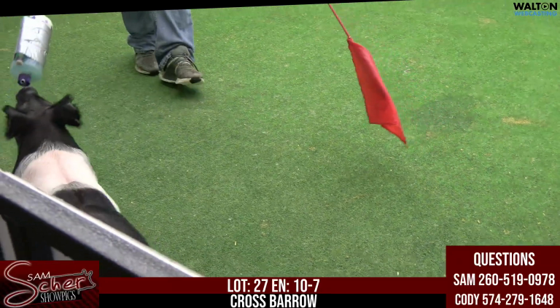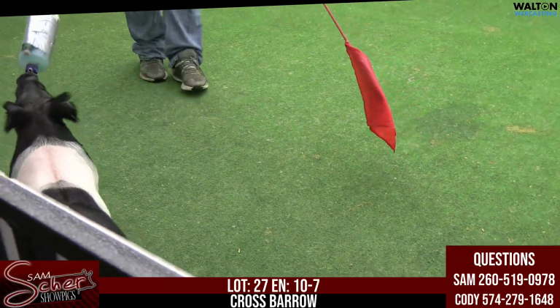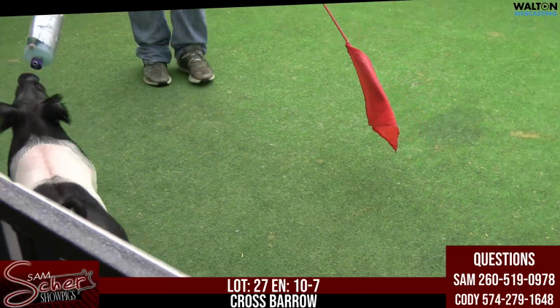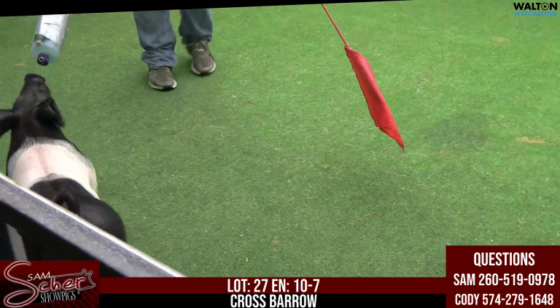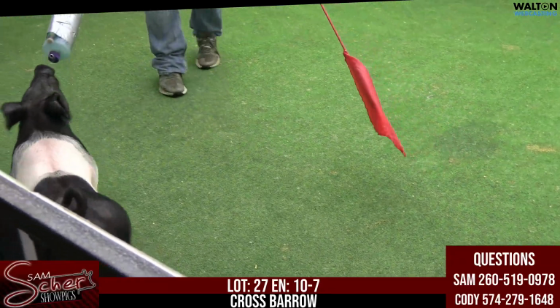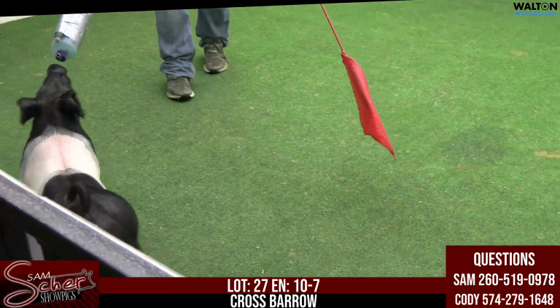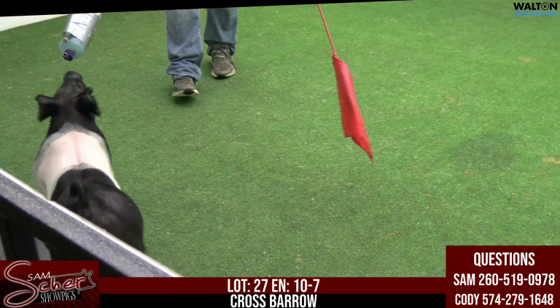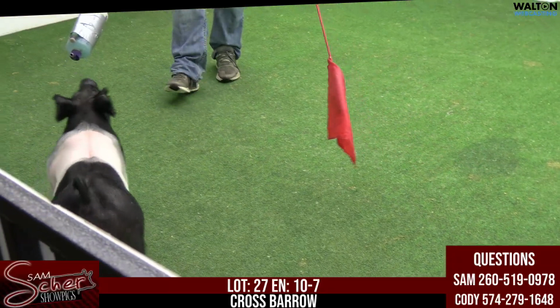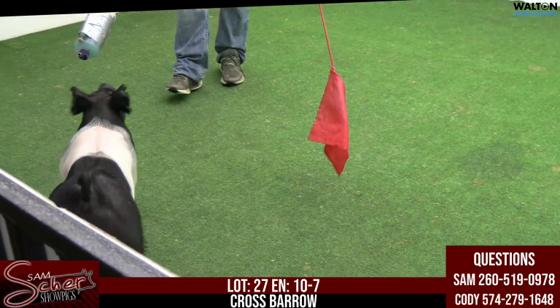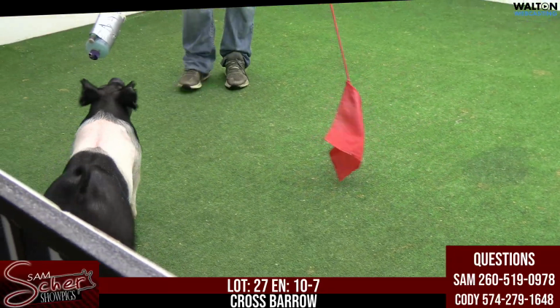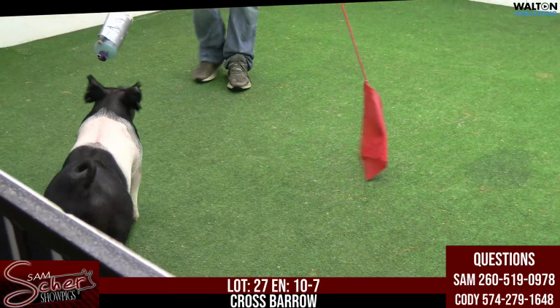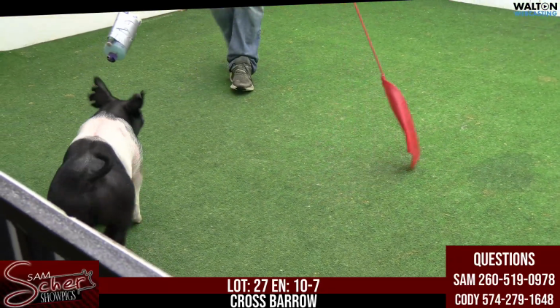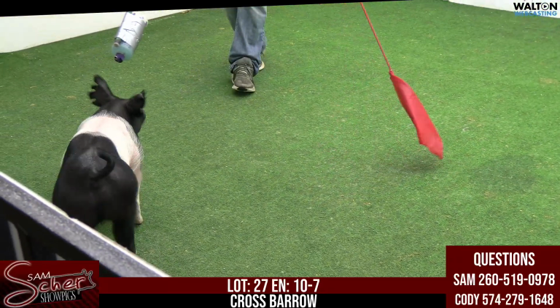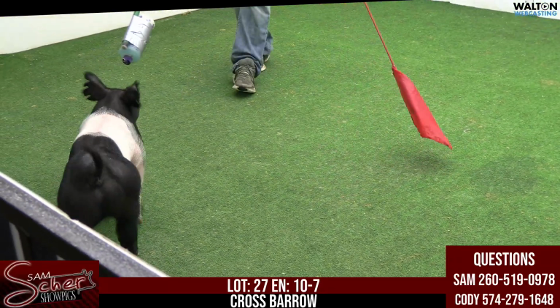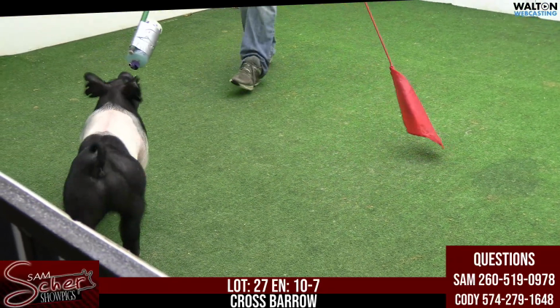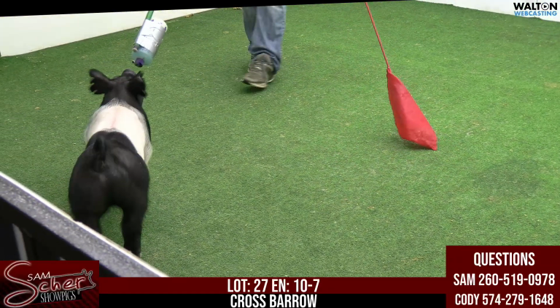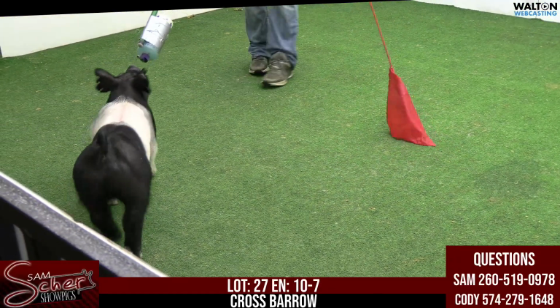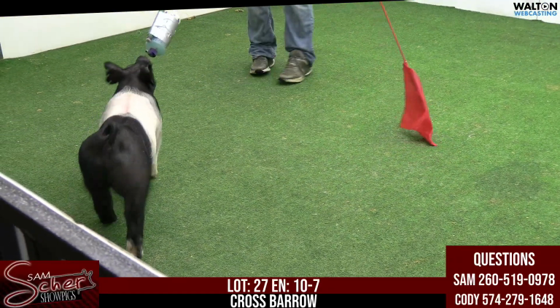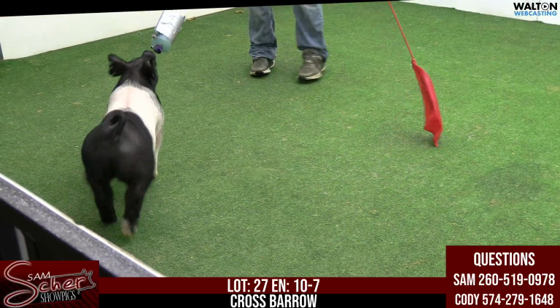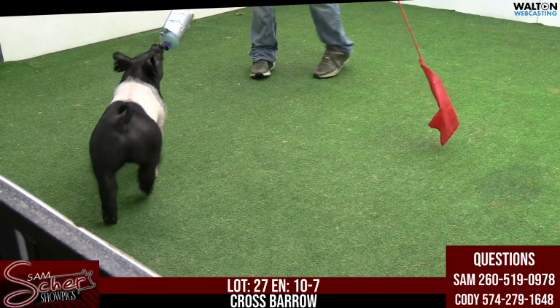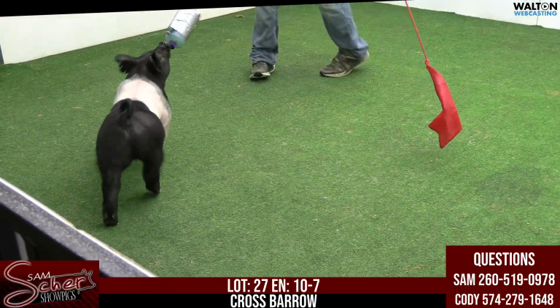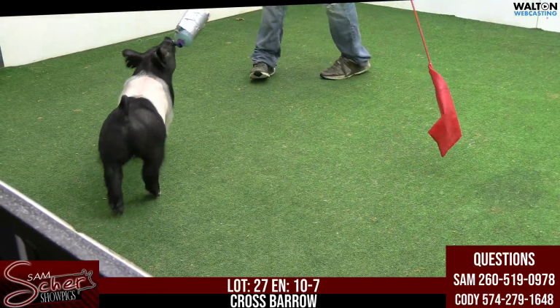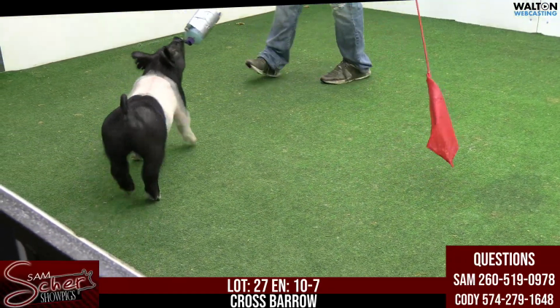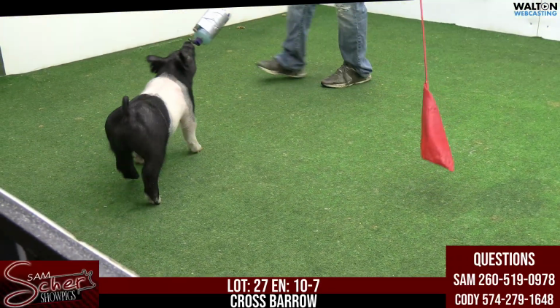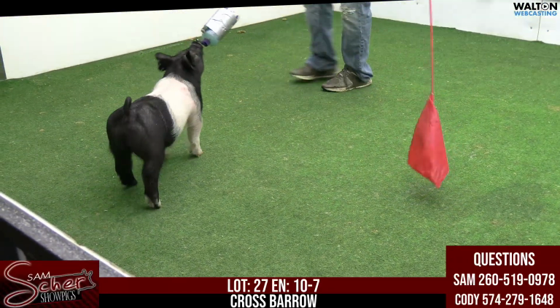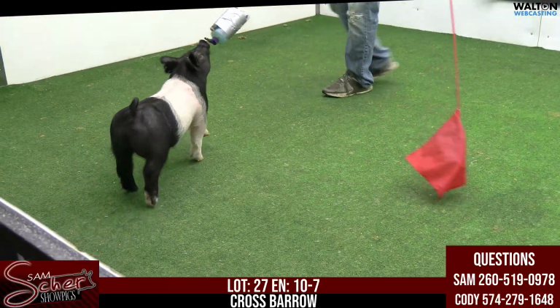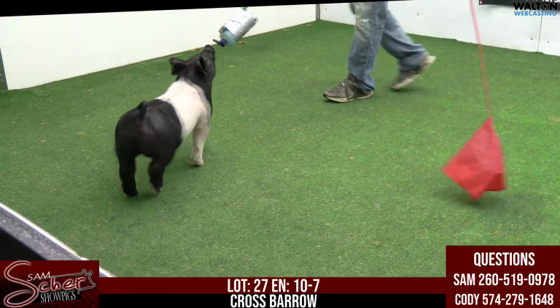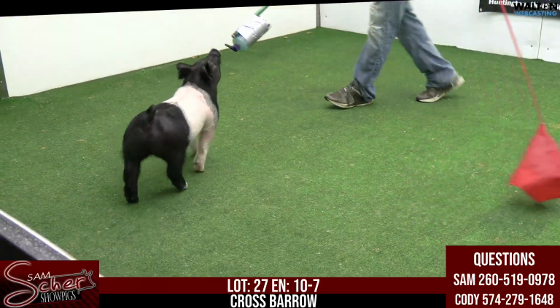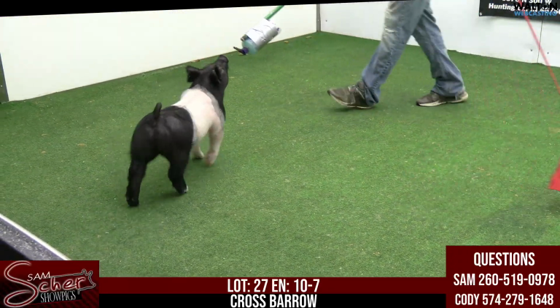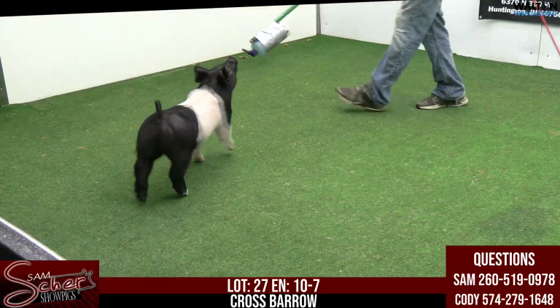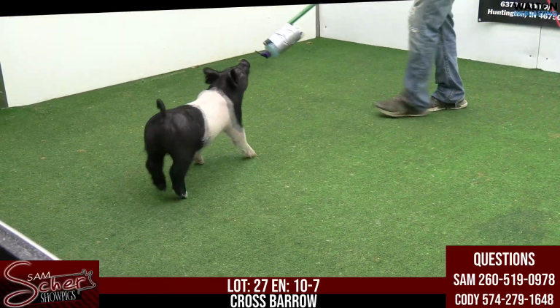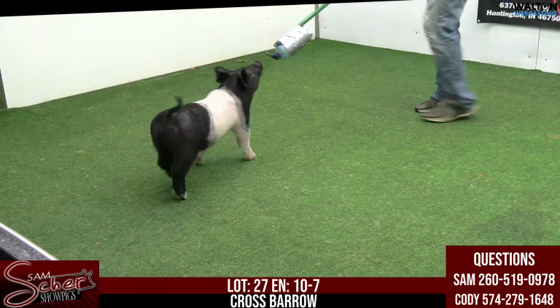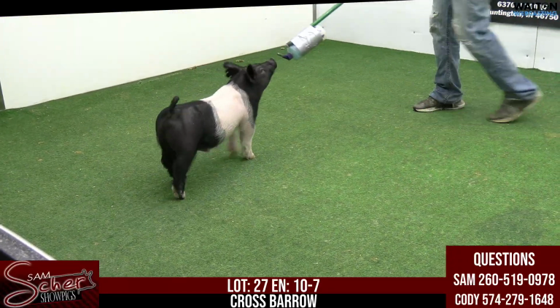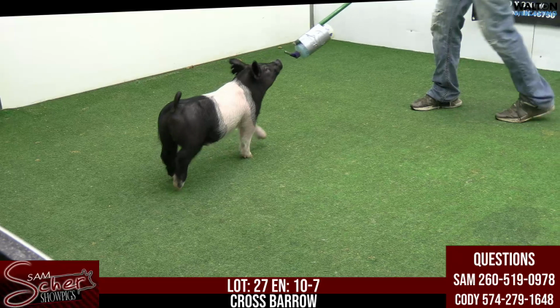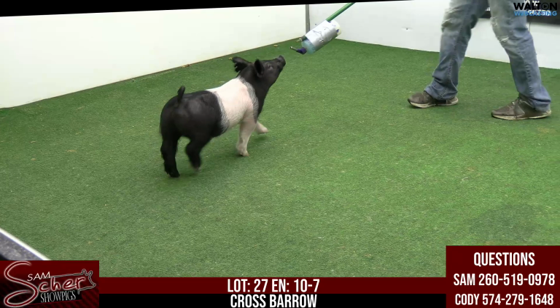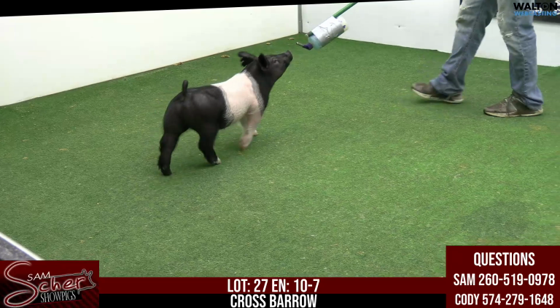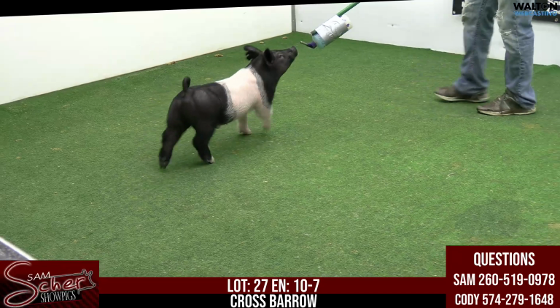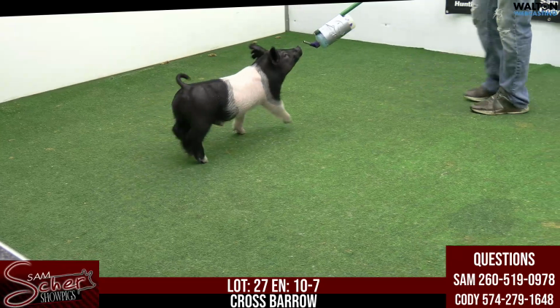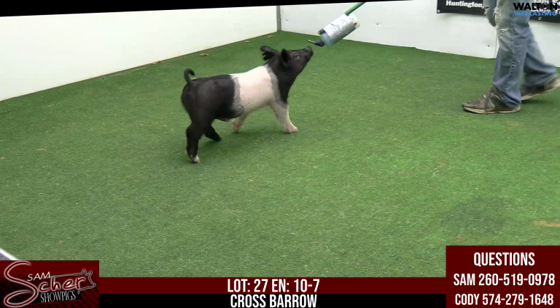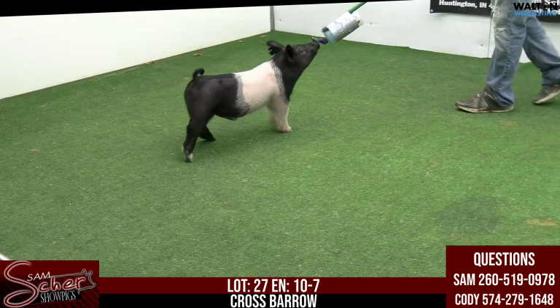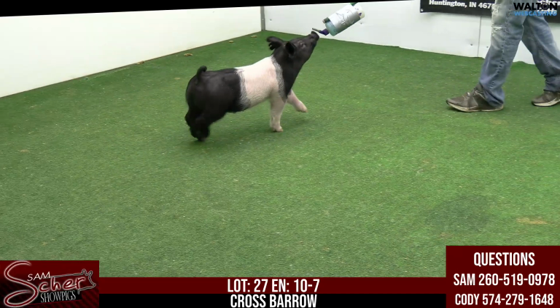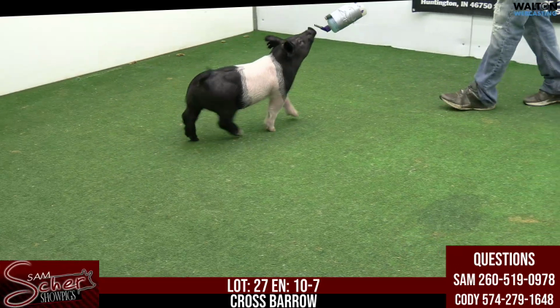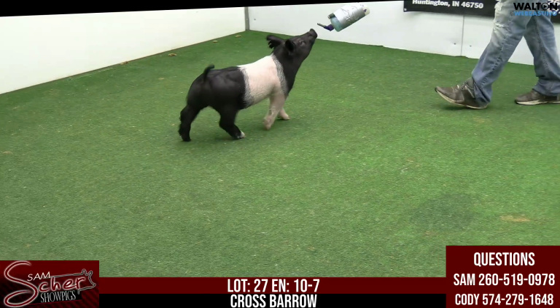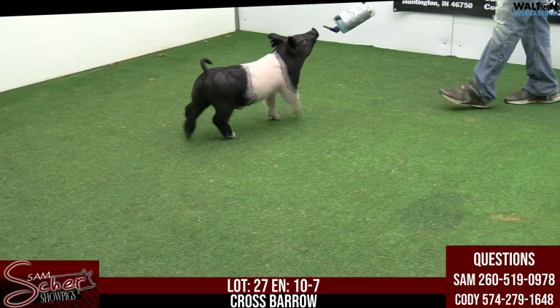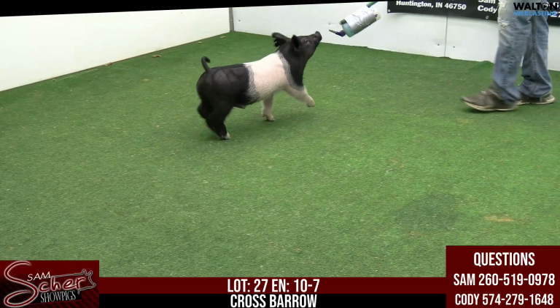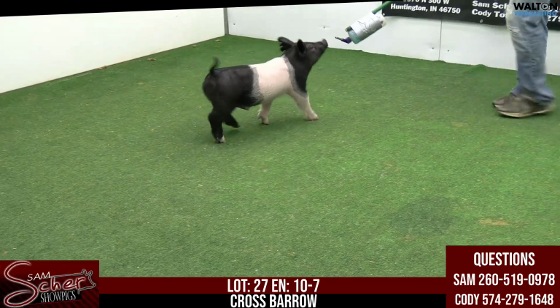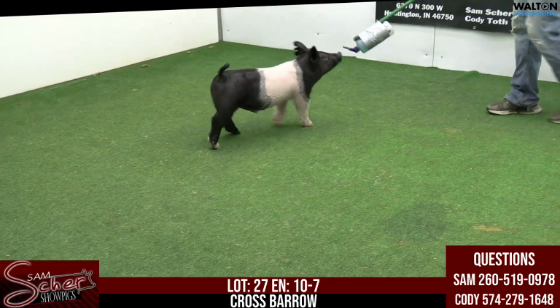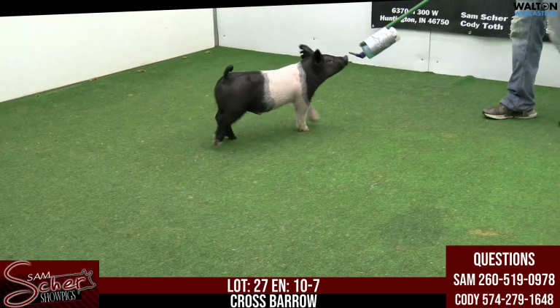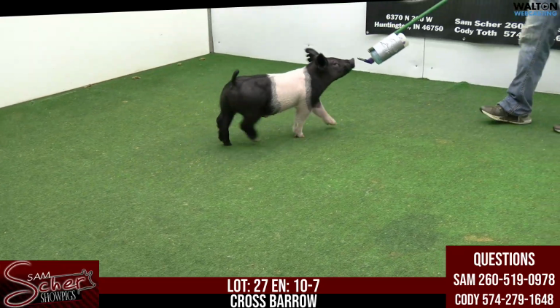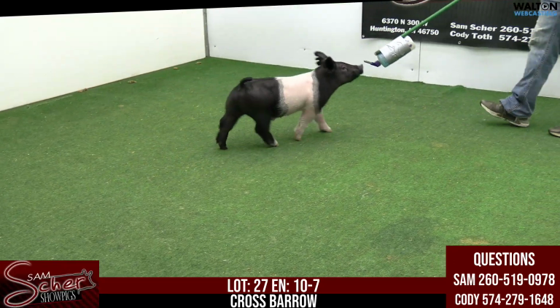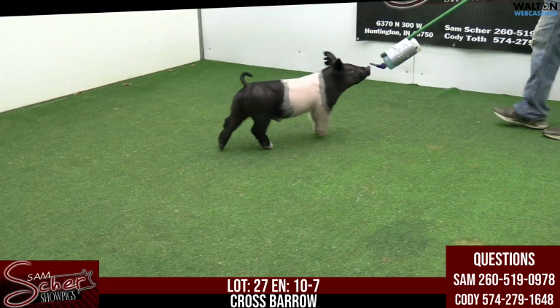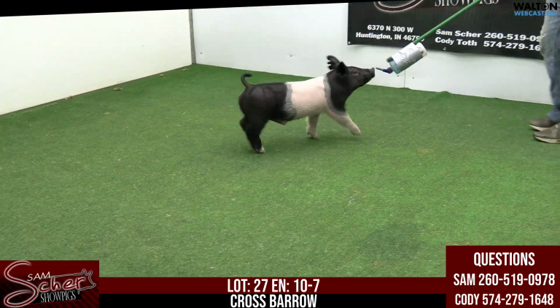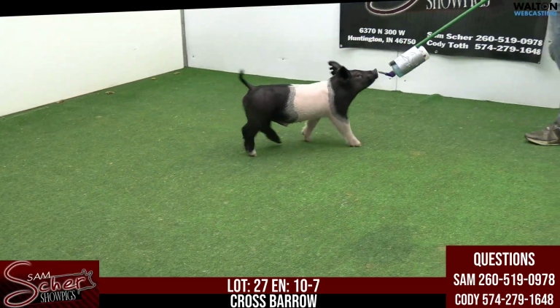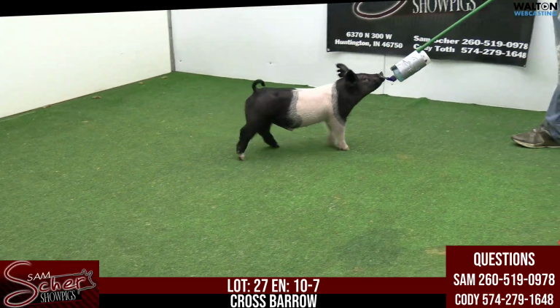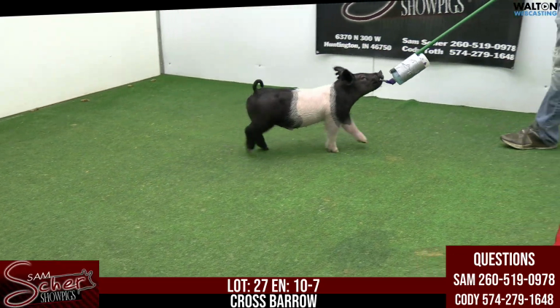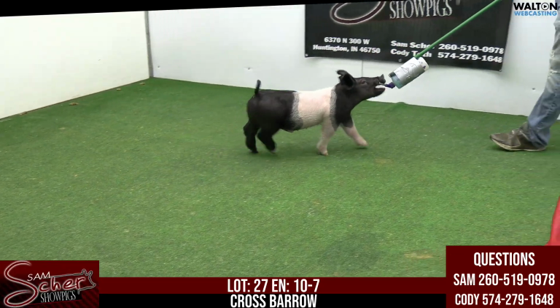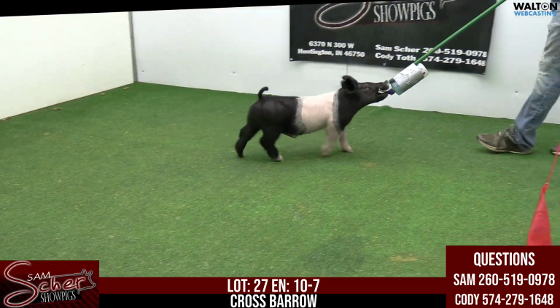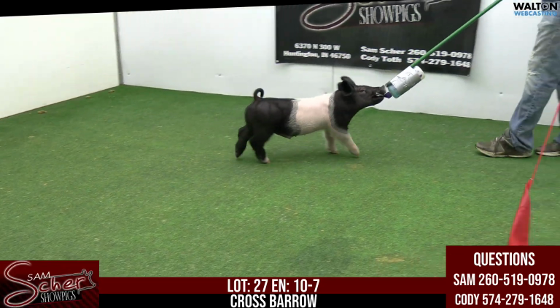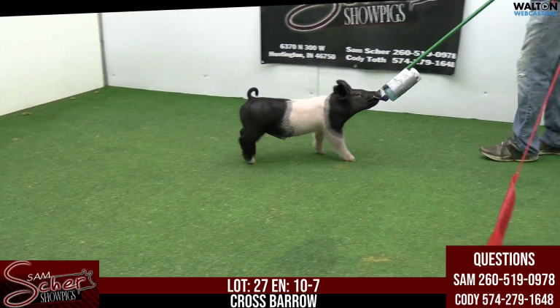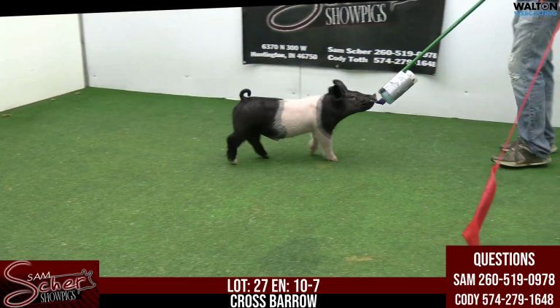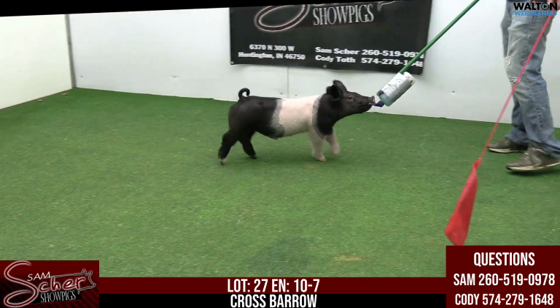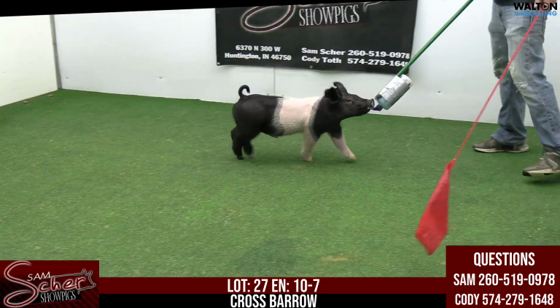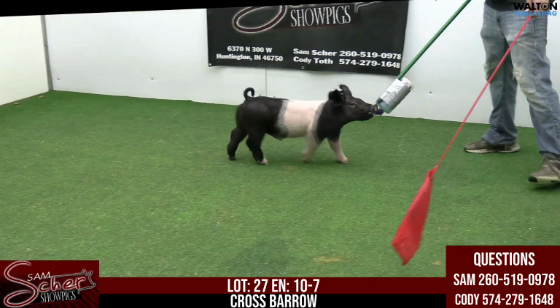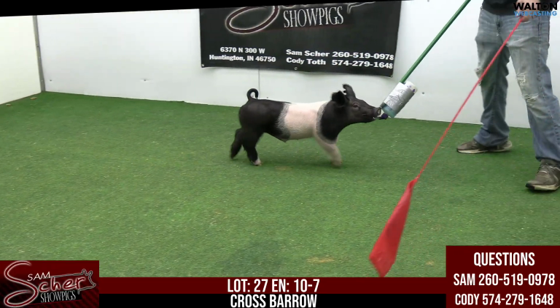But look at this right here. This thing from the side — holy smokes — what a crazy looking animal that just doesn't have a tight joint in his body.